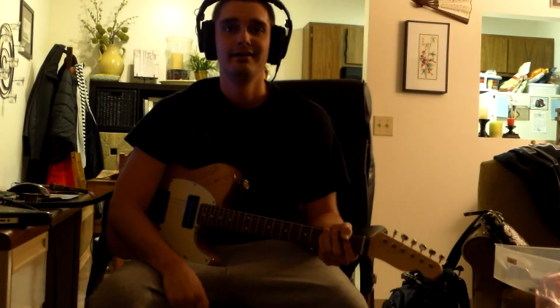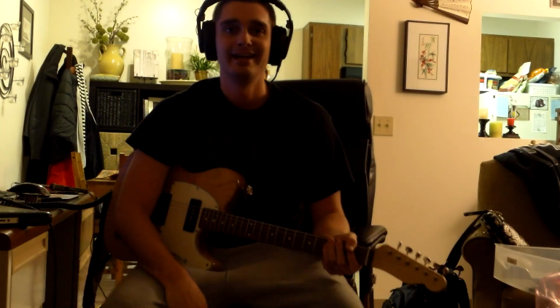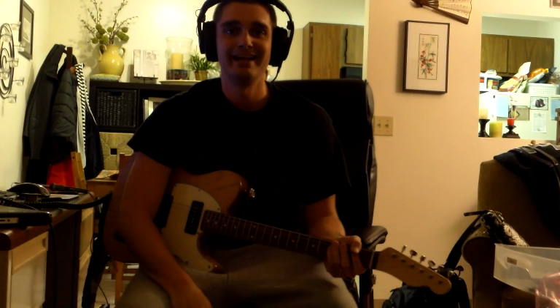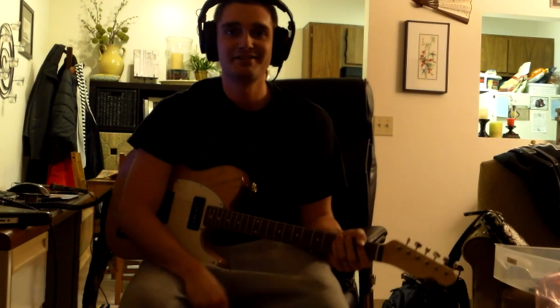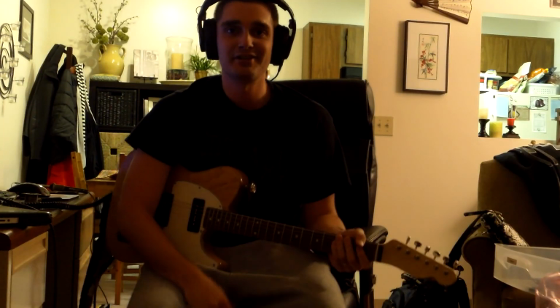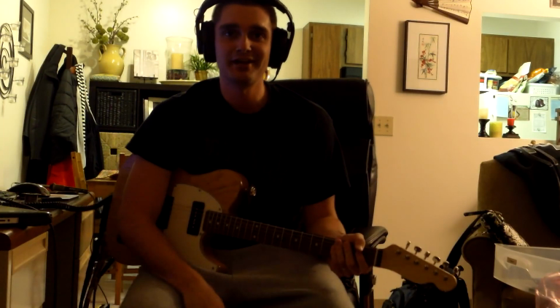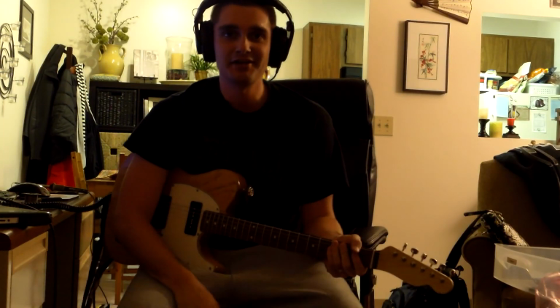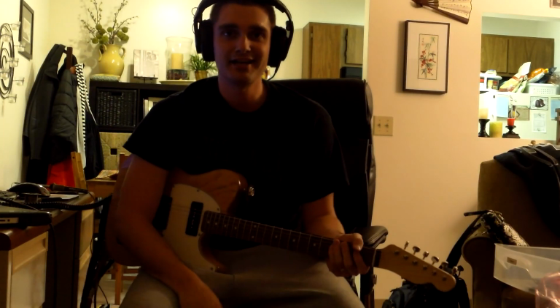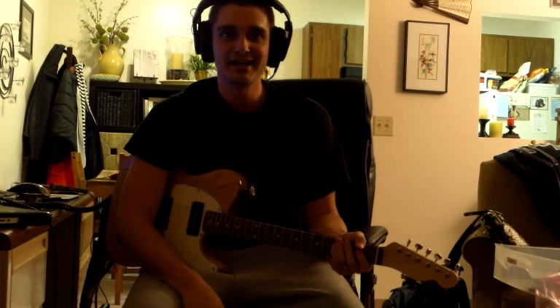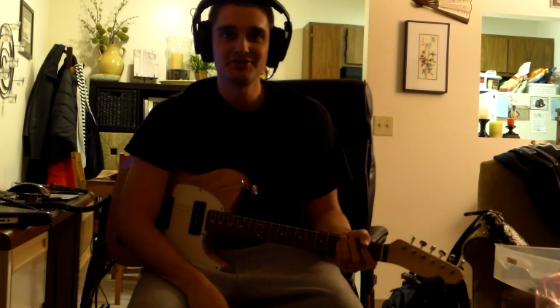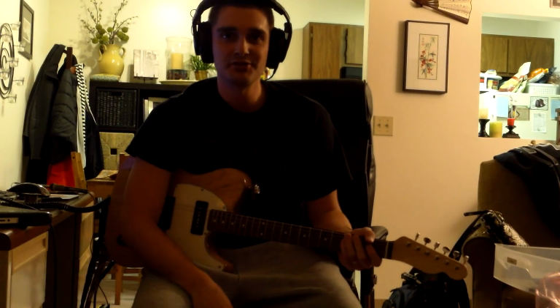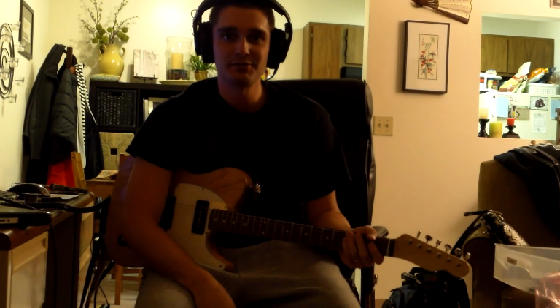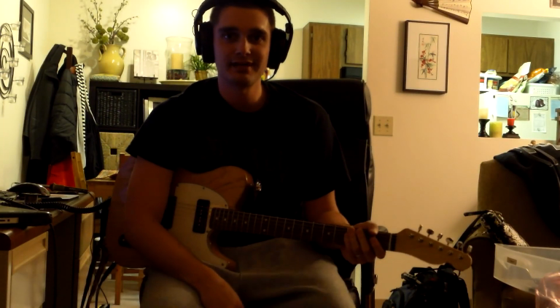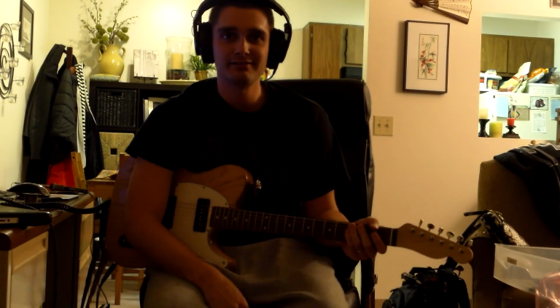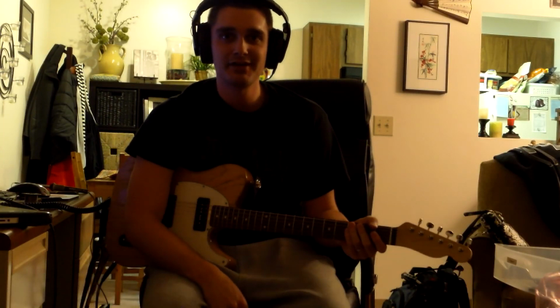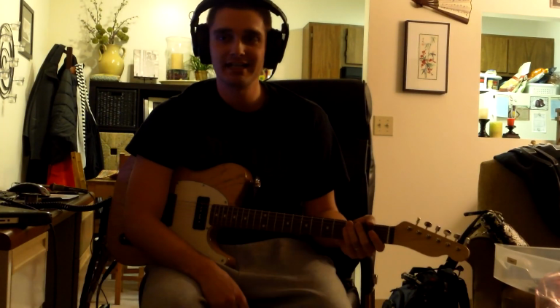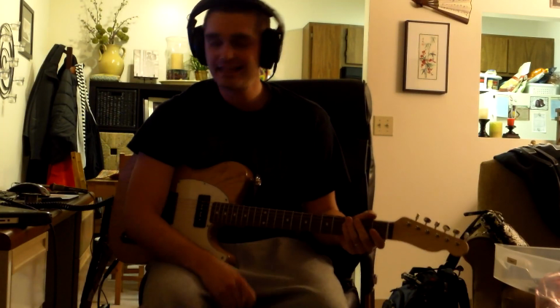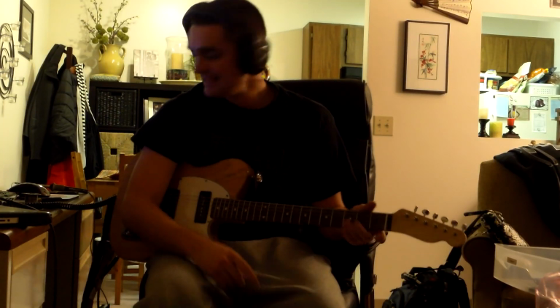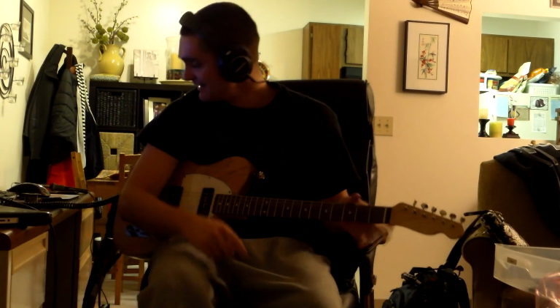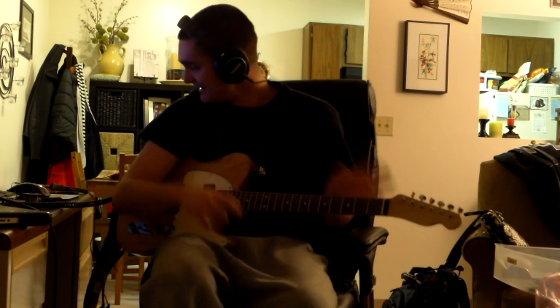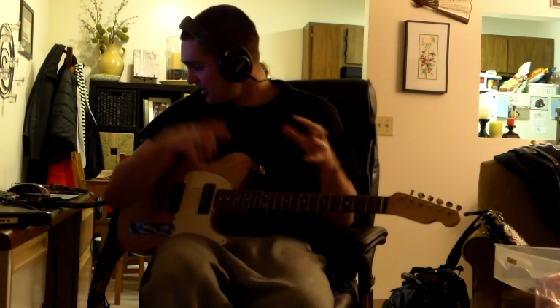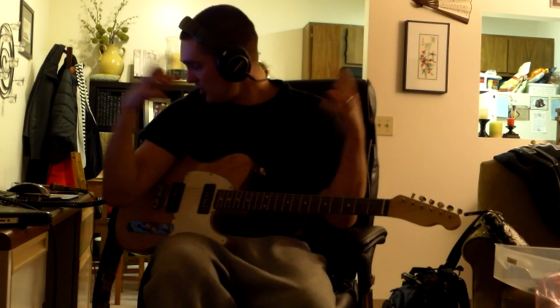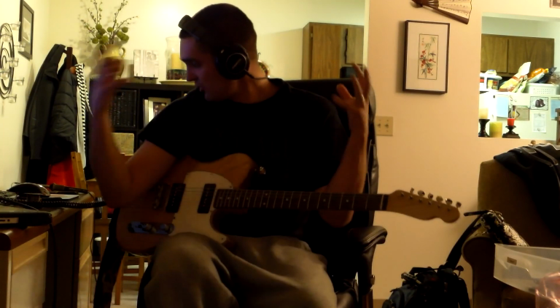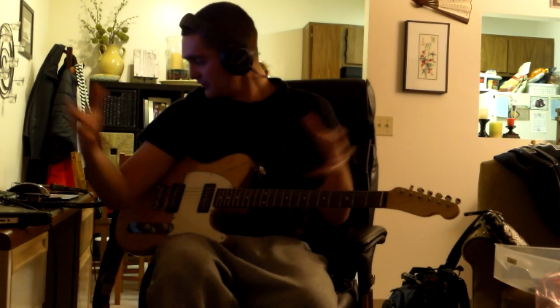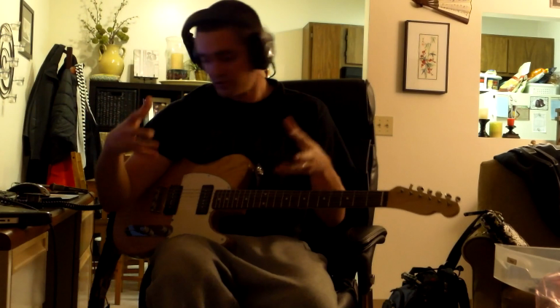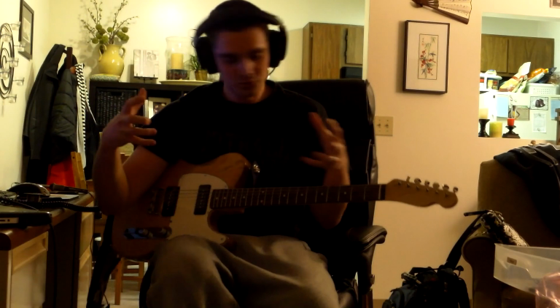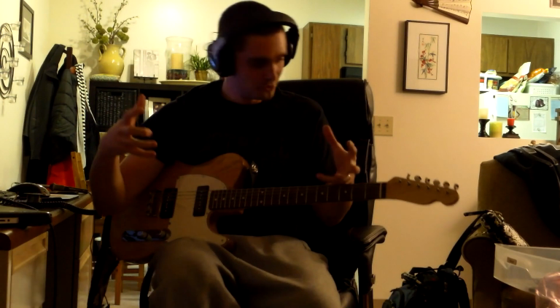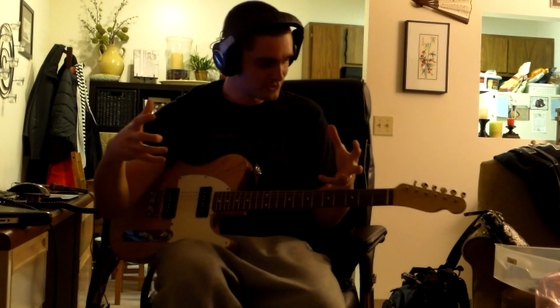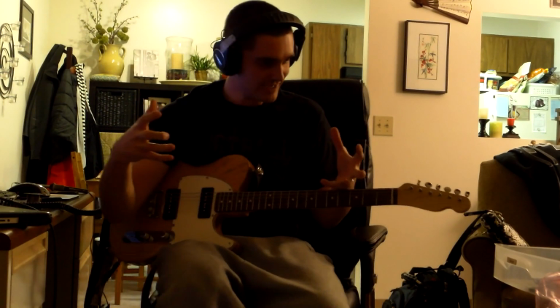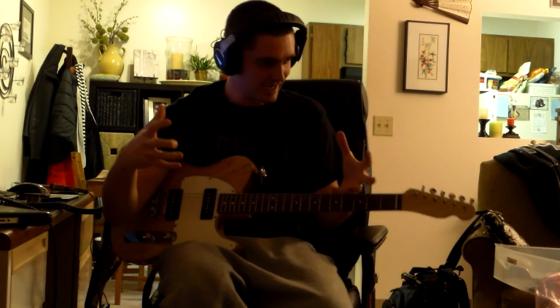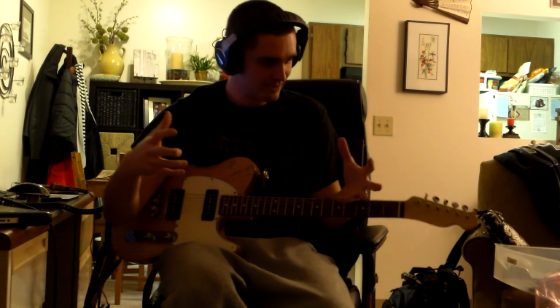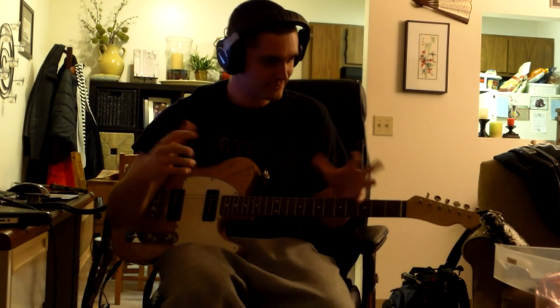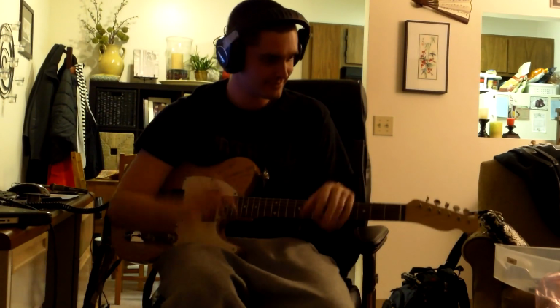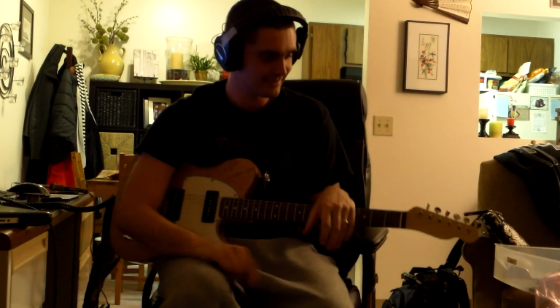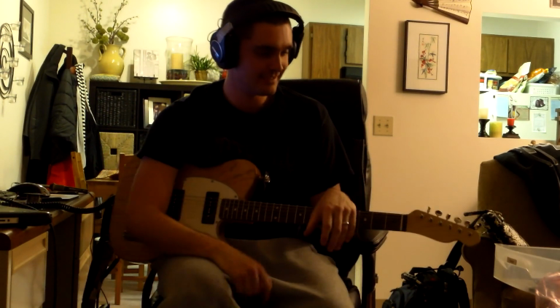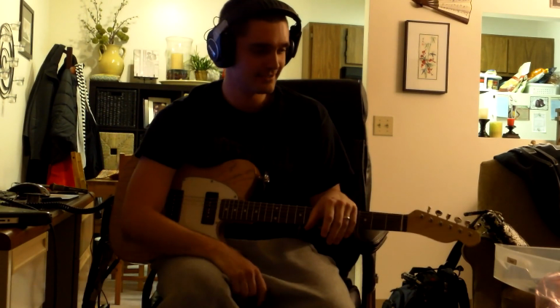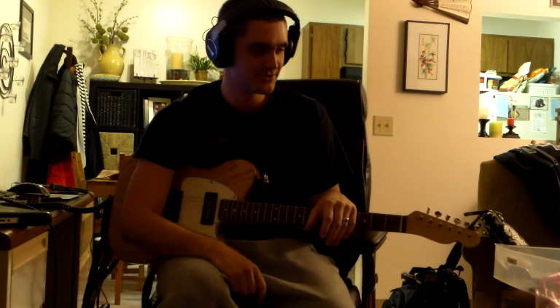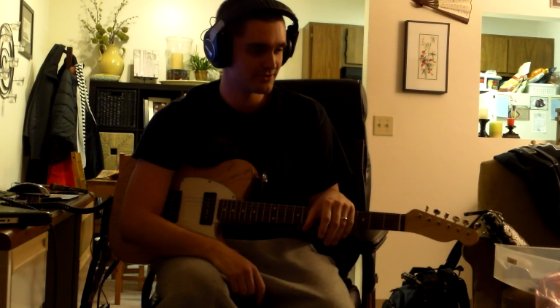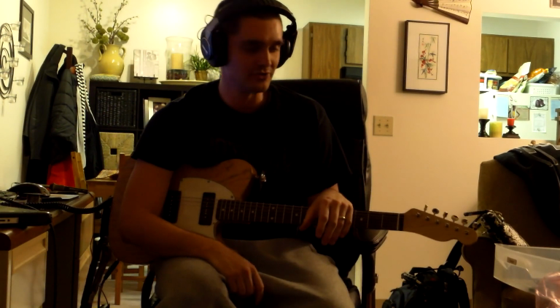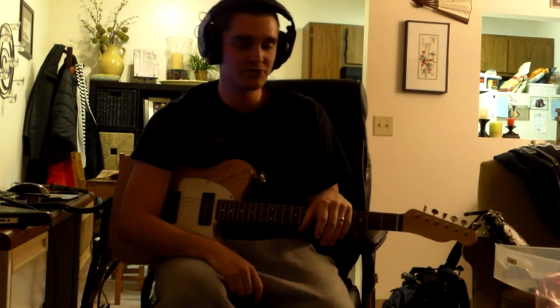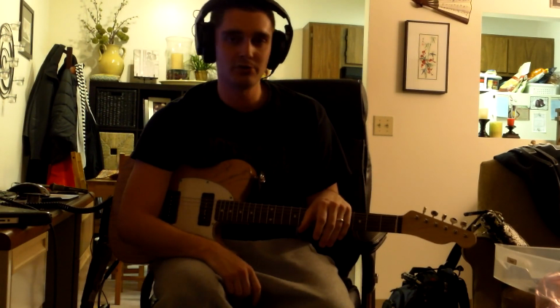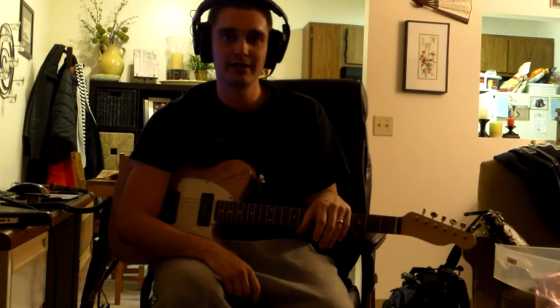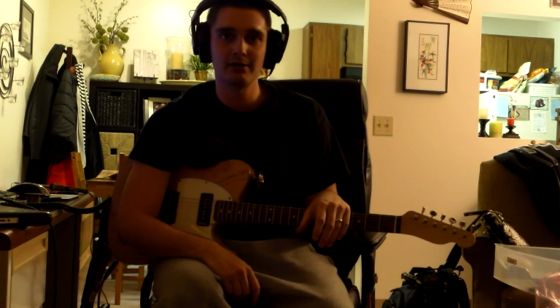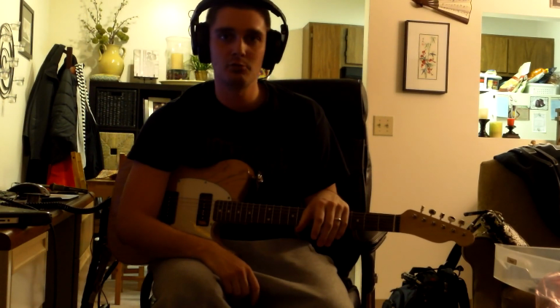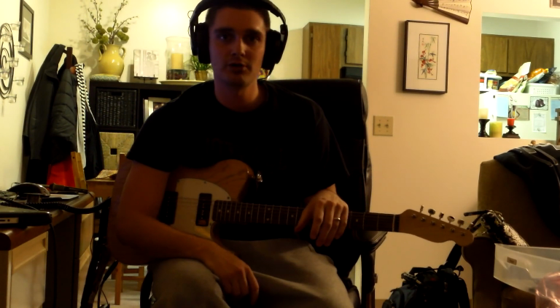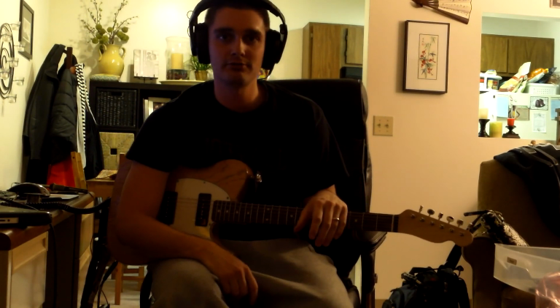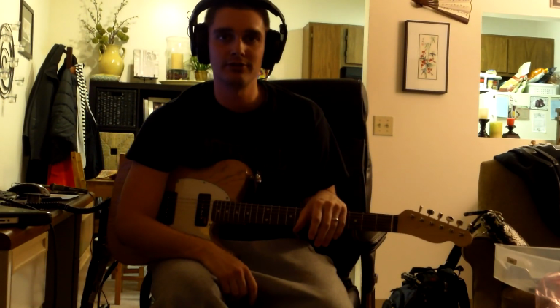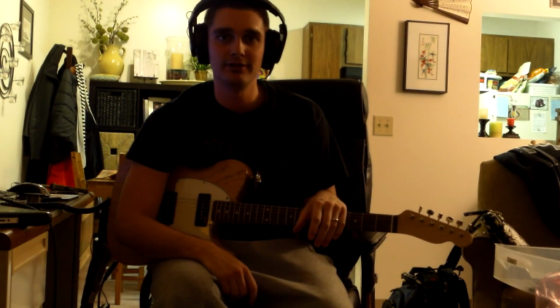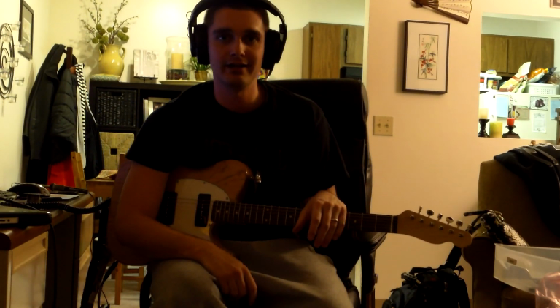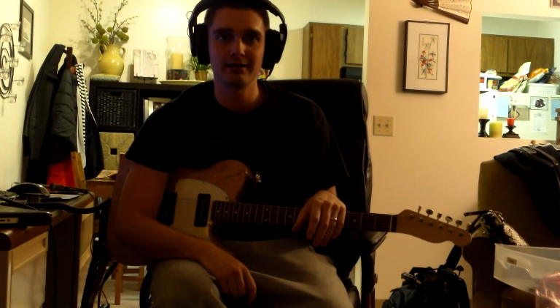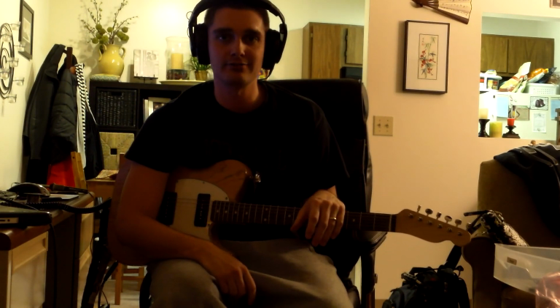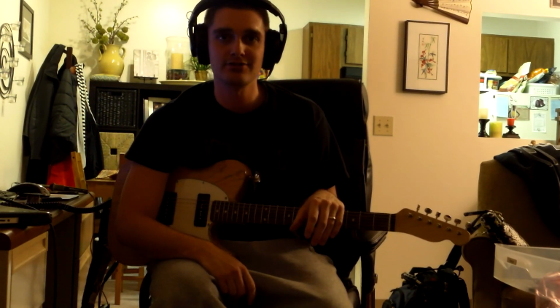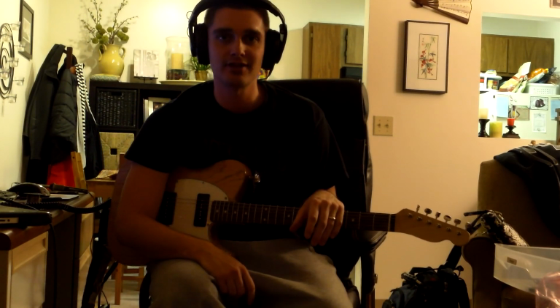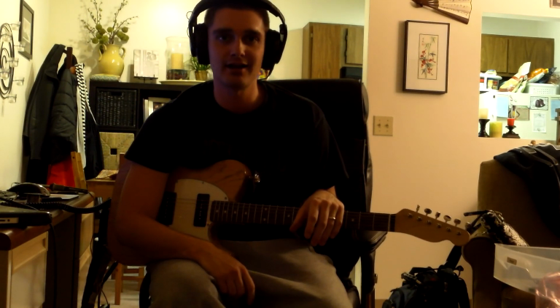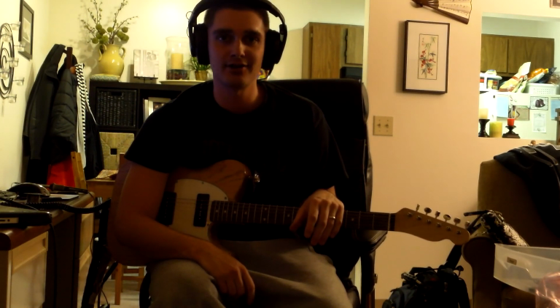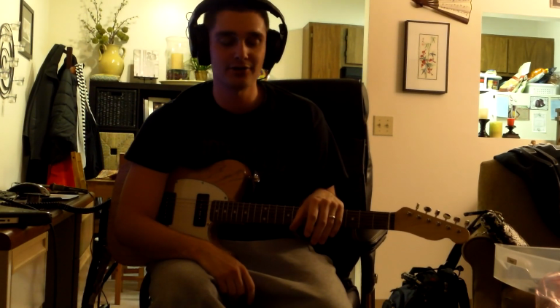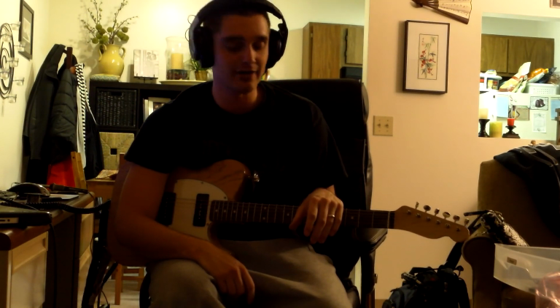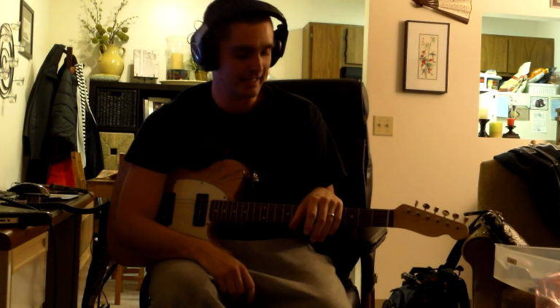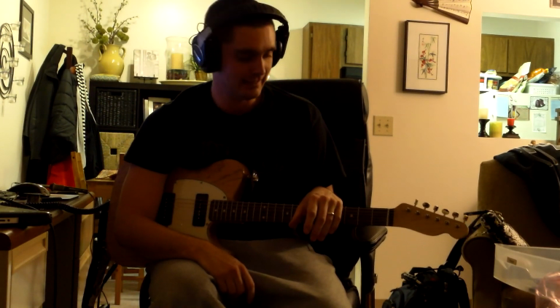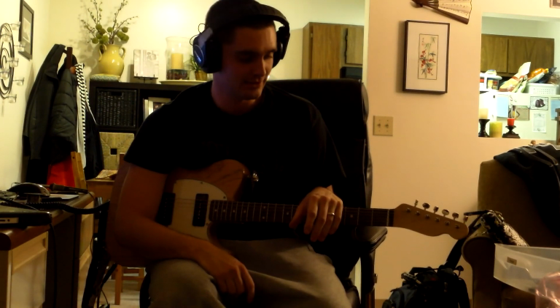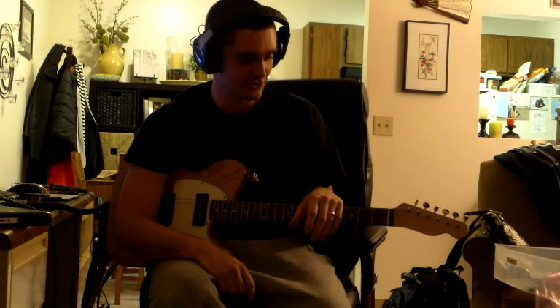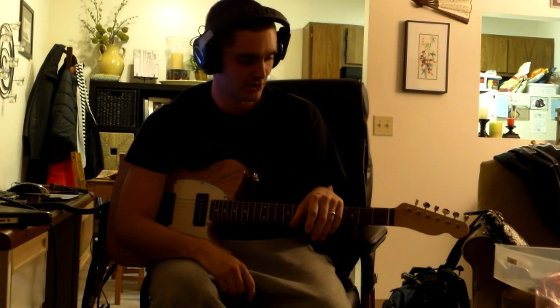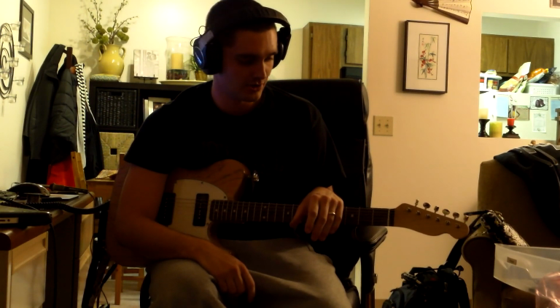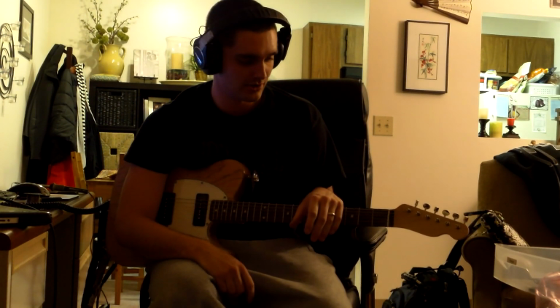Hey, it's Clay. How are you guys doing? I've got all the tools out, just enjoying a wonderful night of solder and guitar.